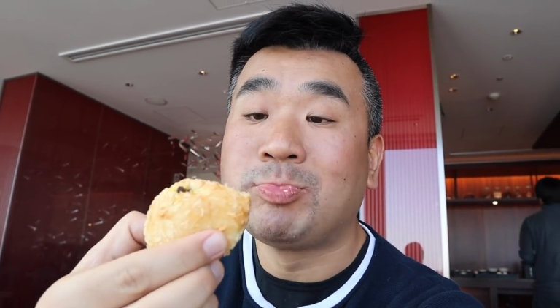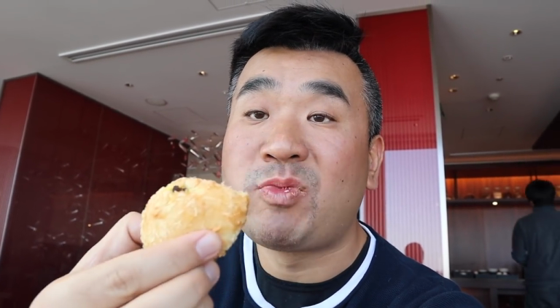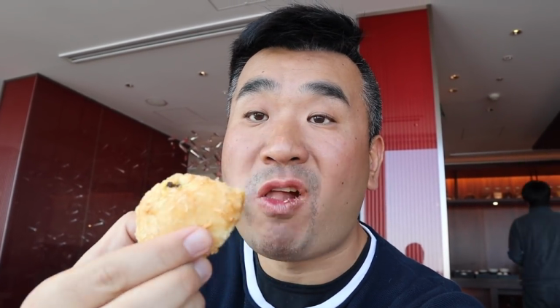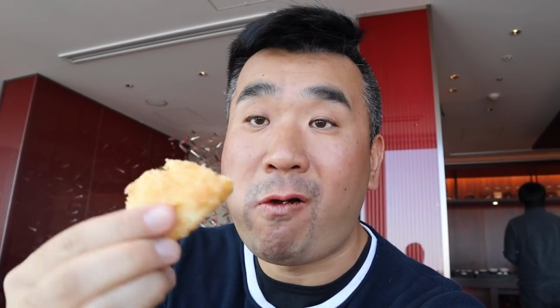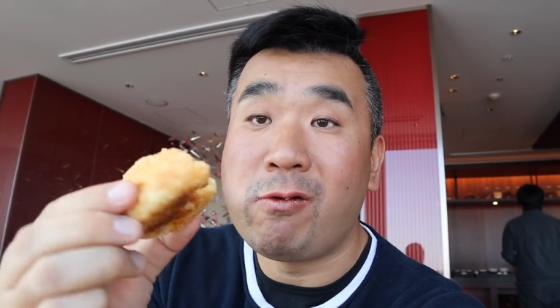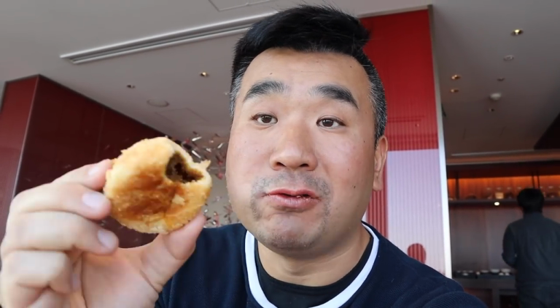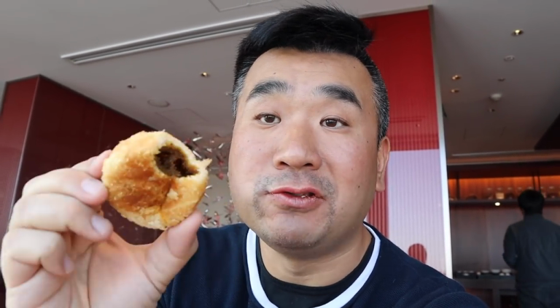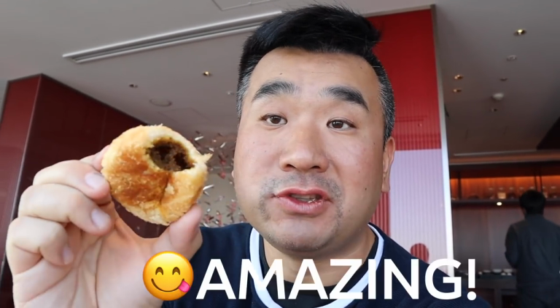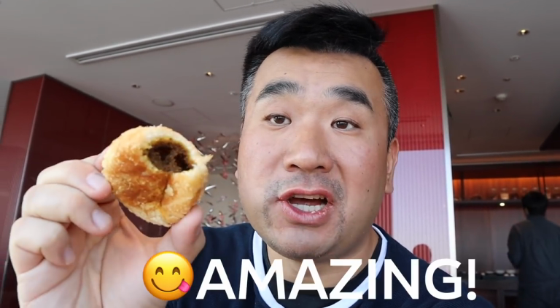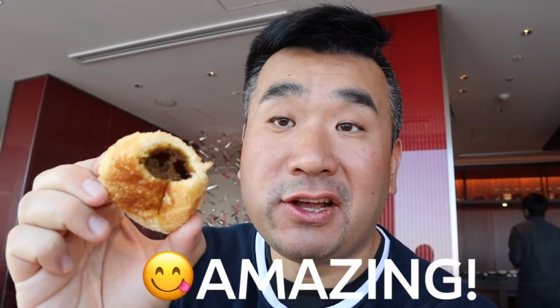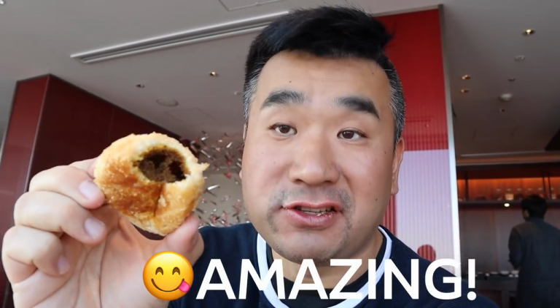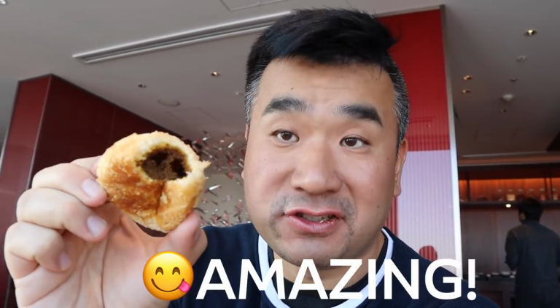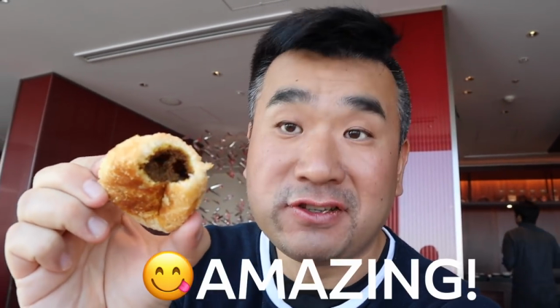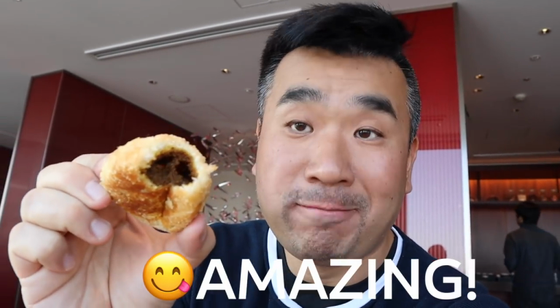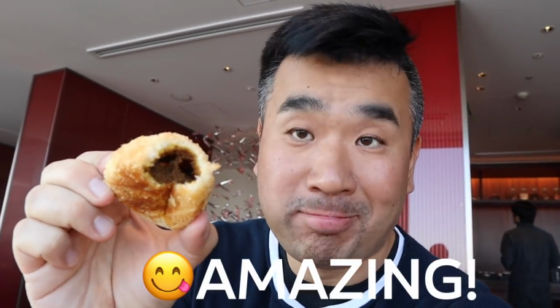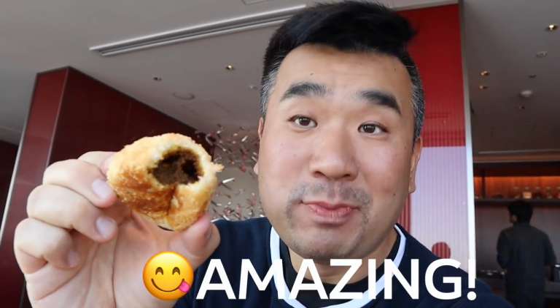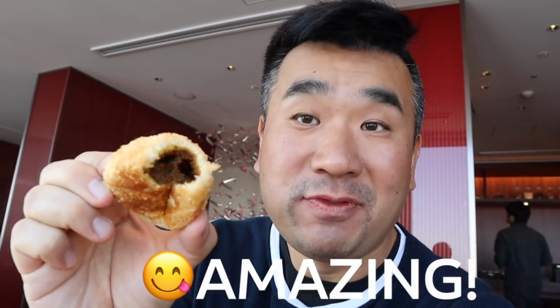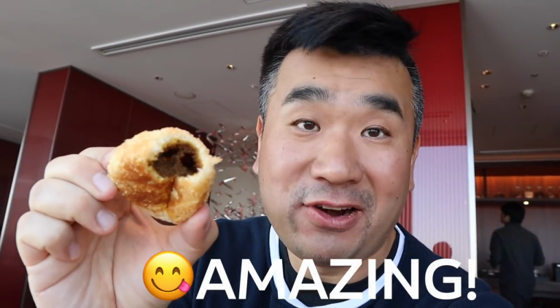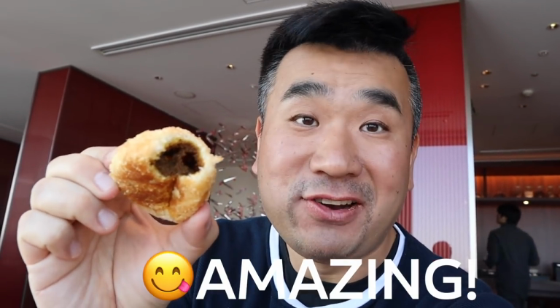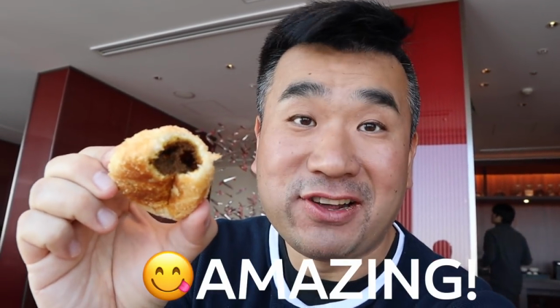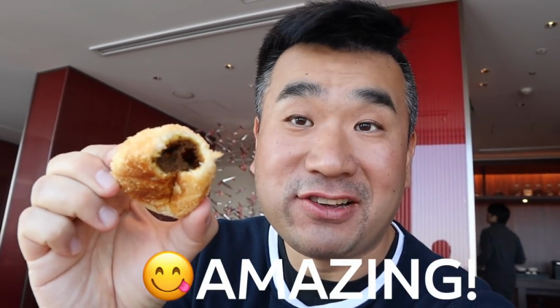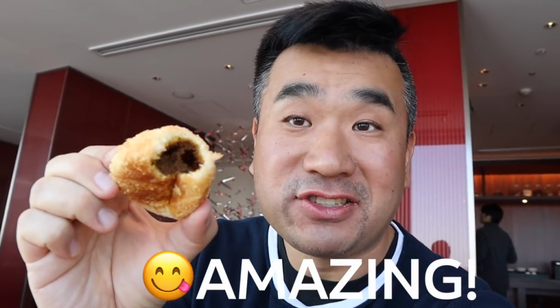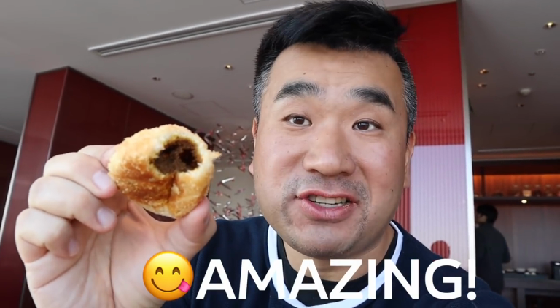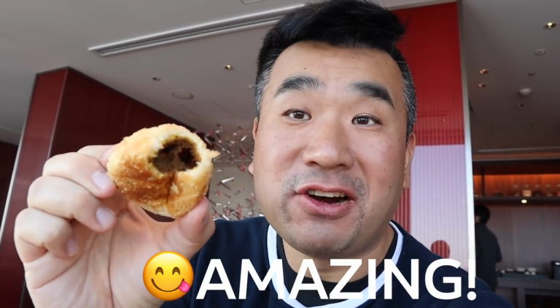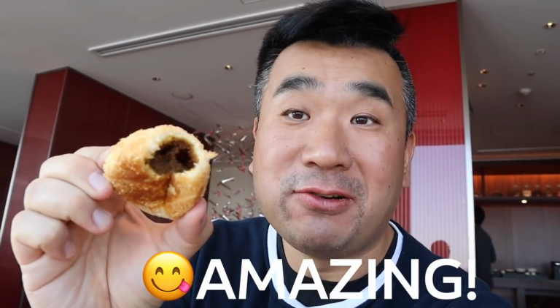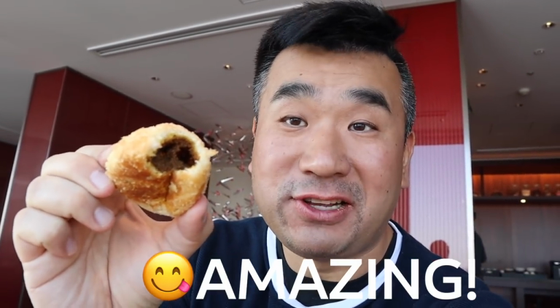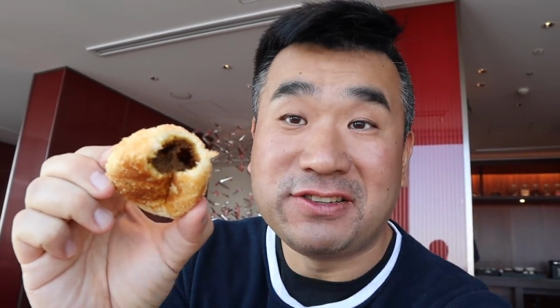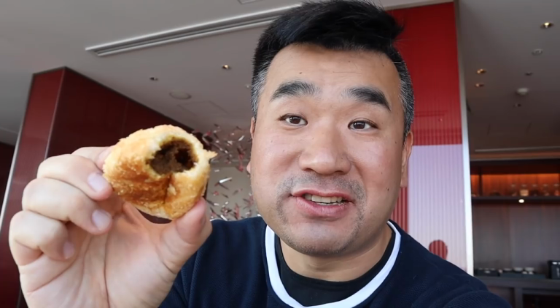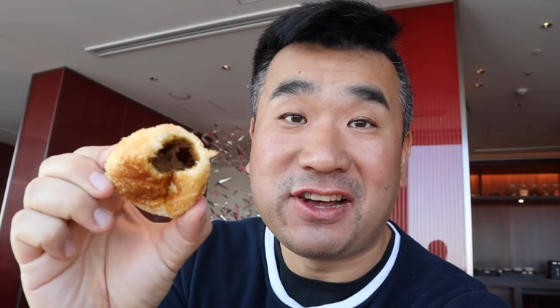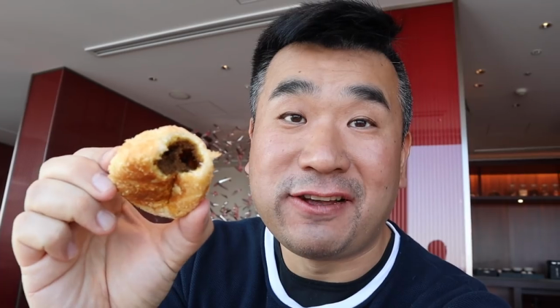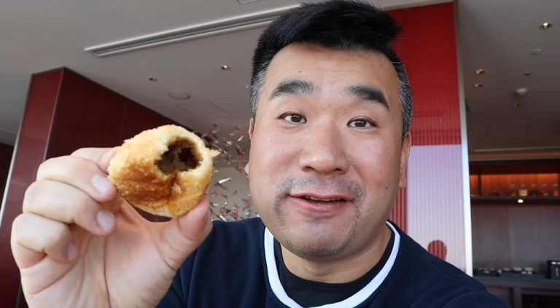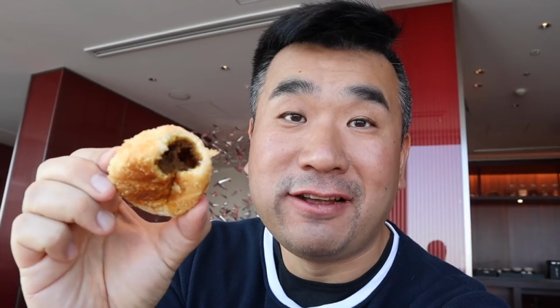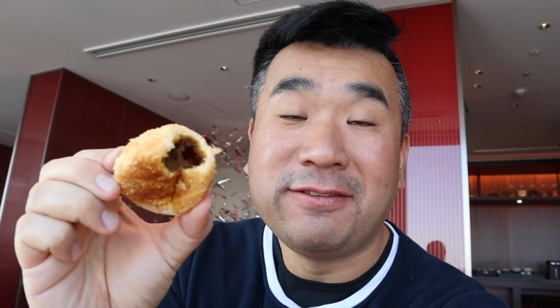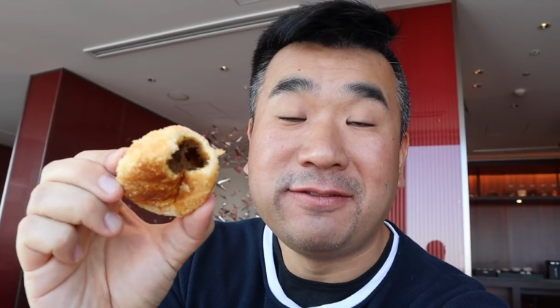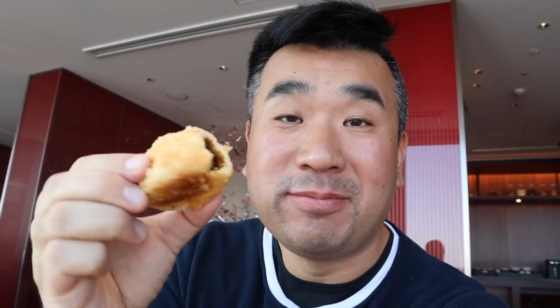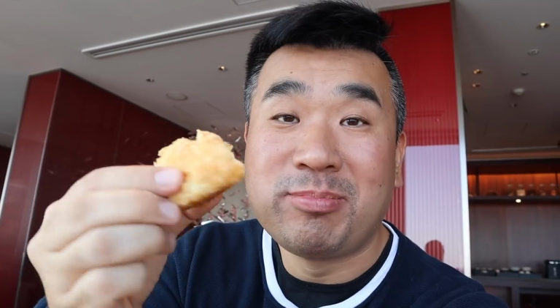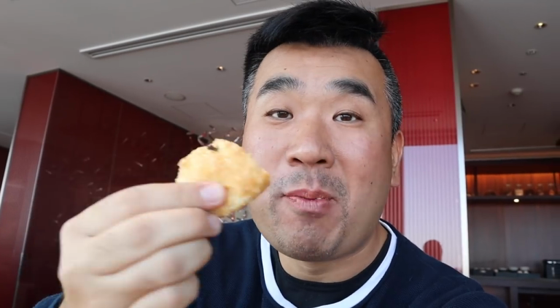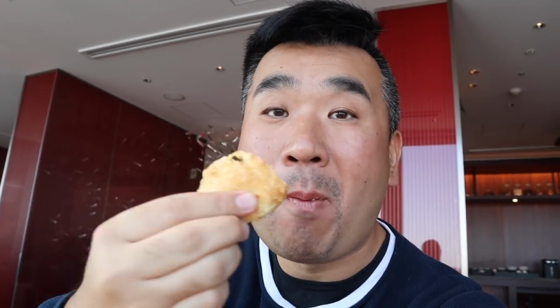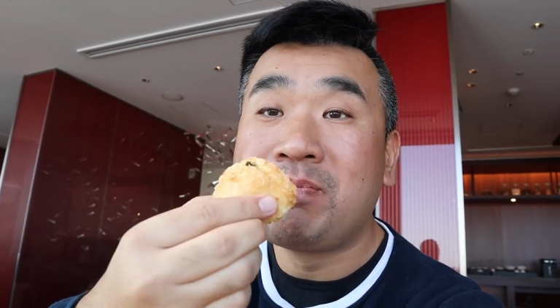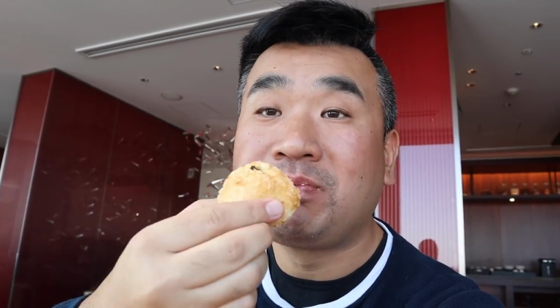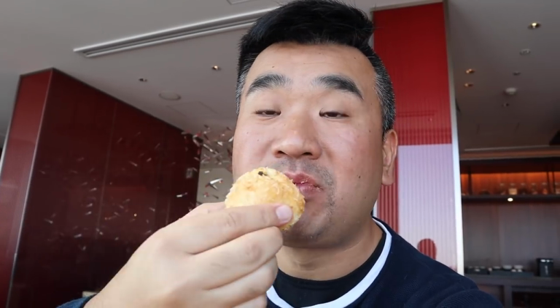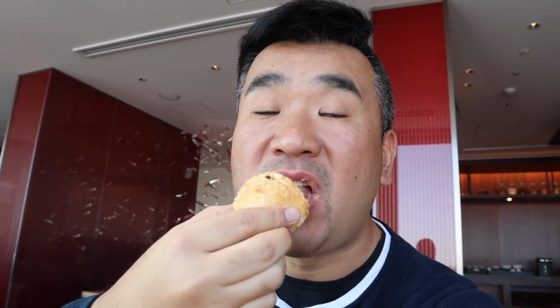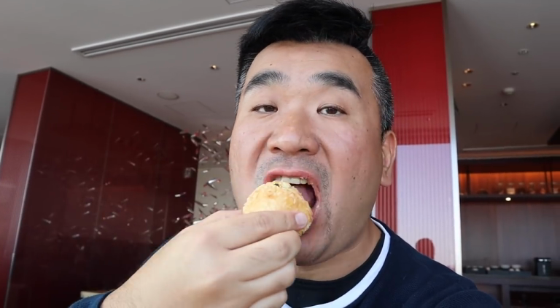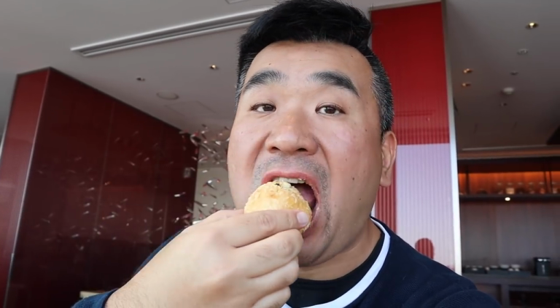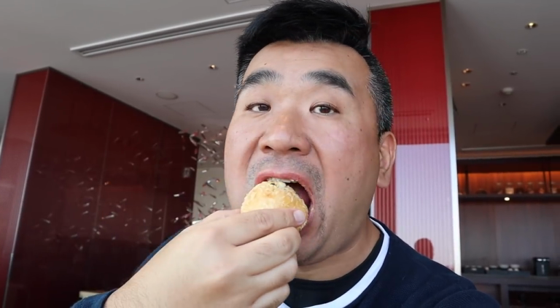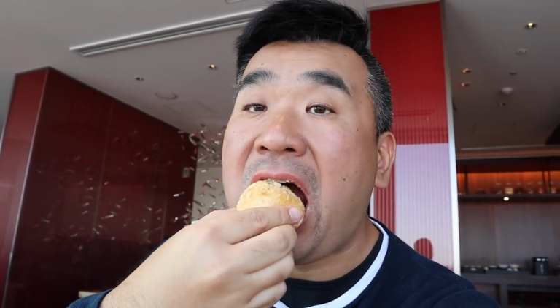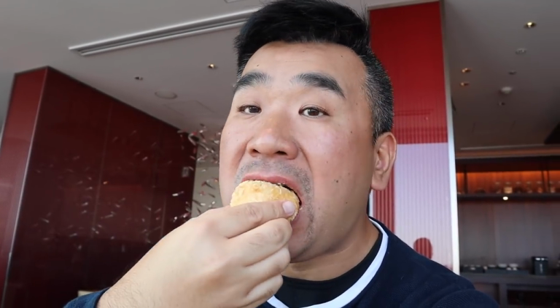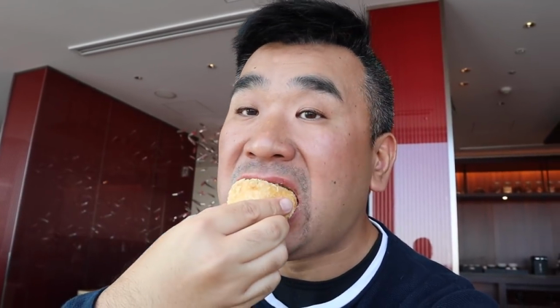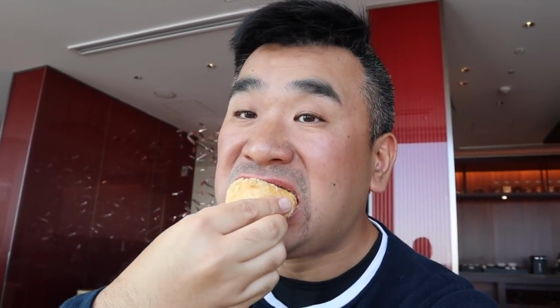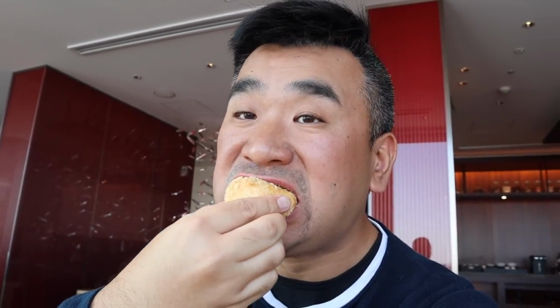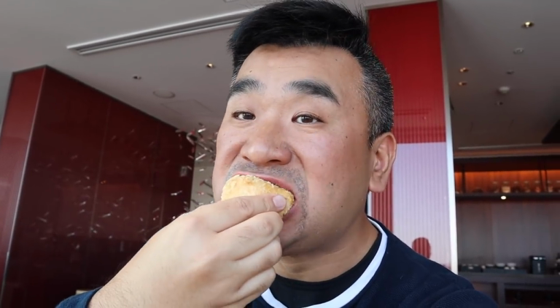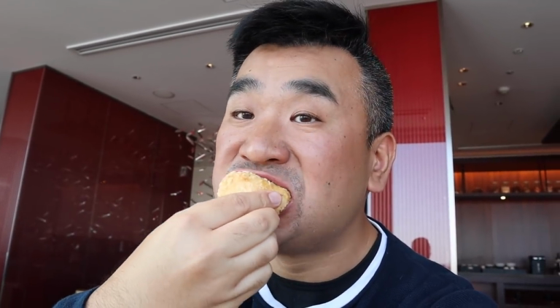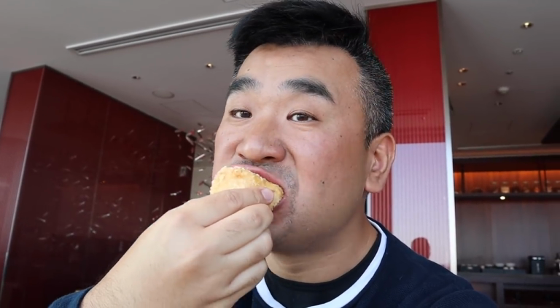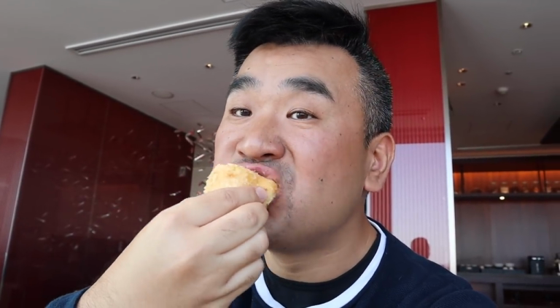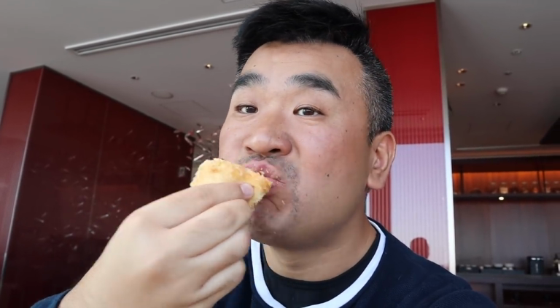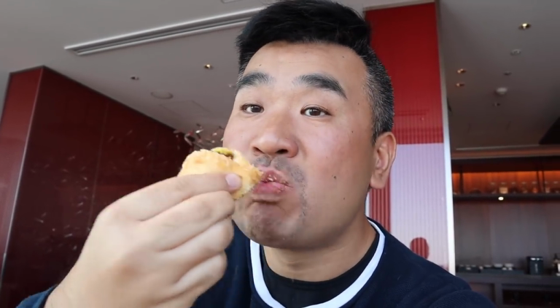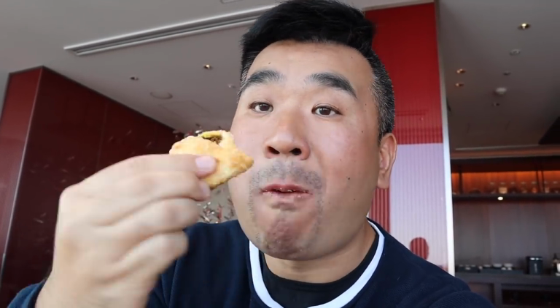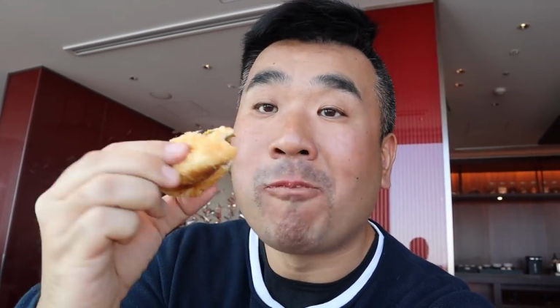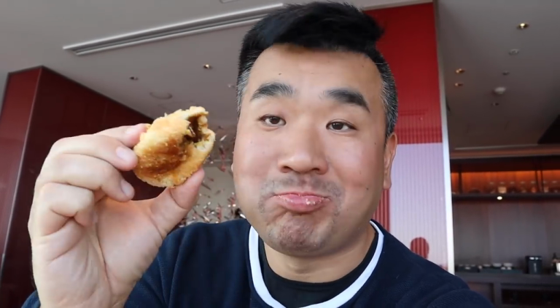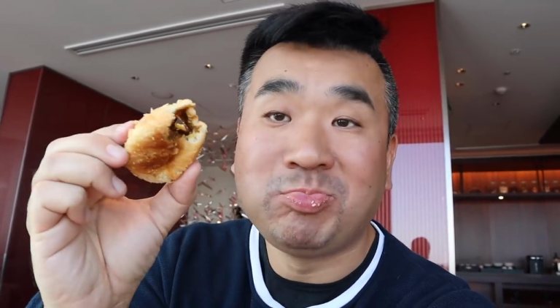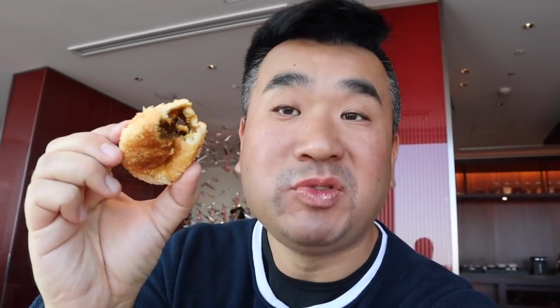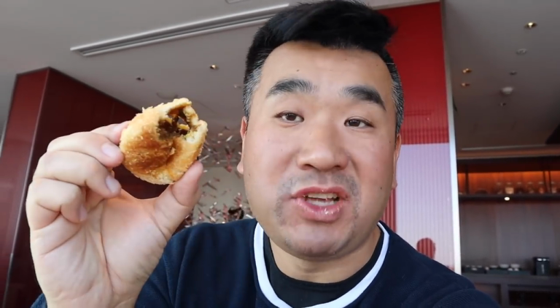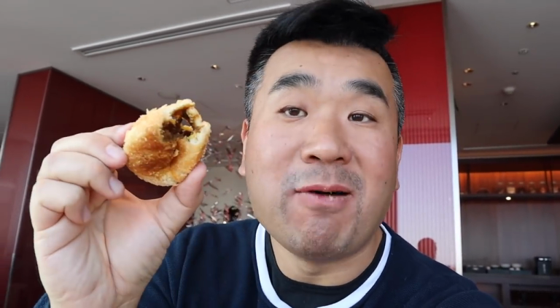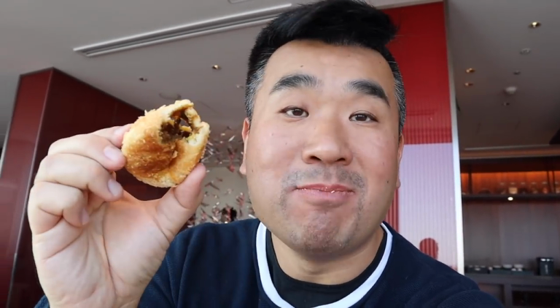Try out this little cute curry bun. Very nice curry inside. Yum.